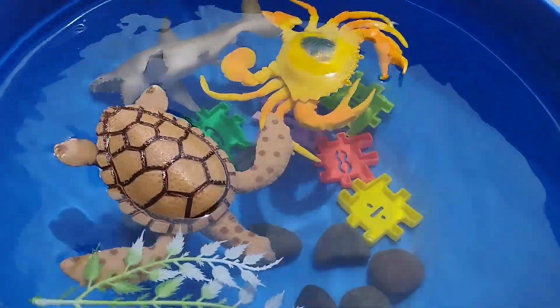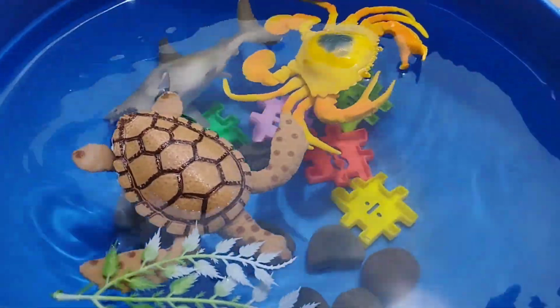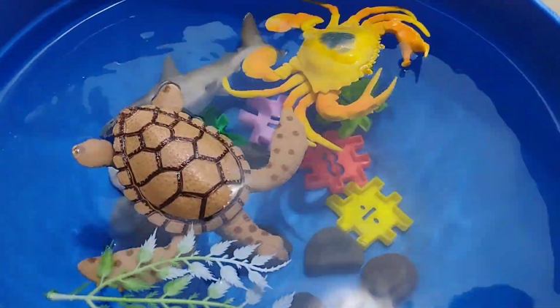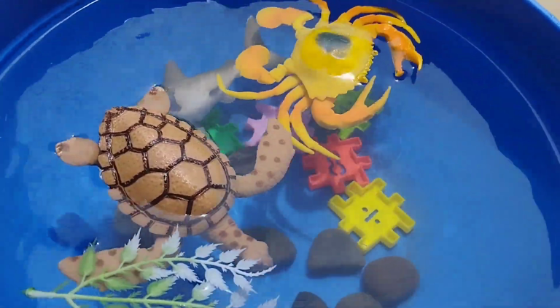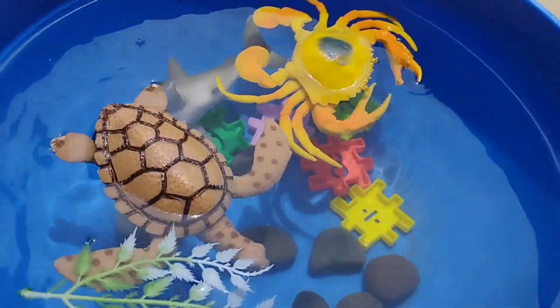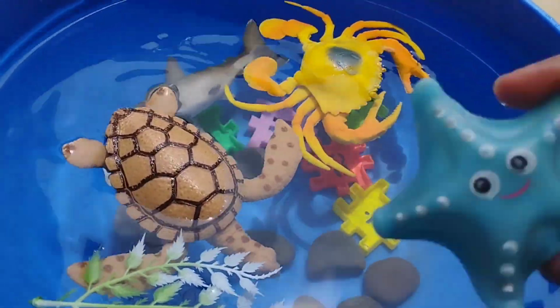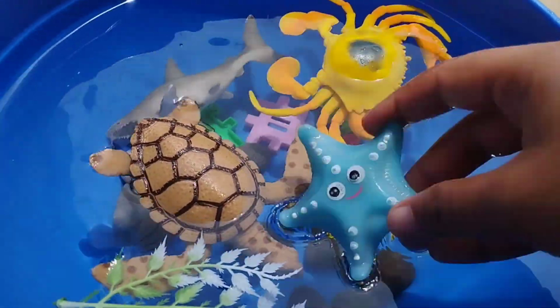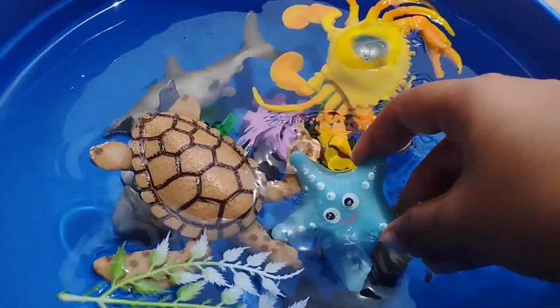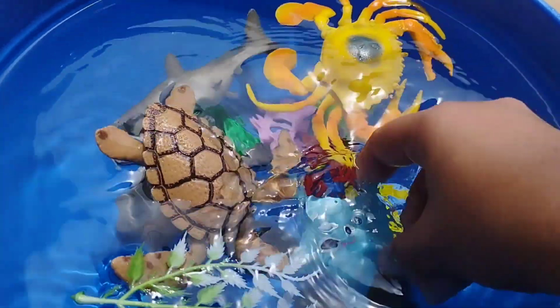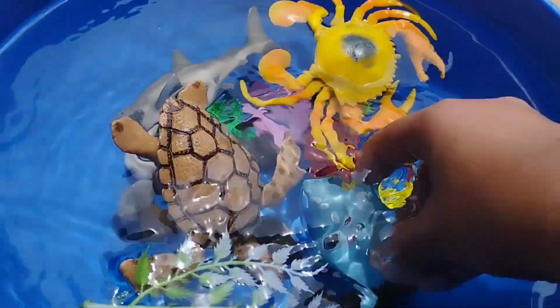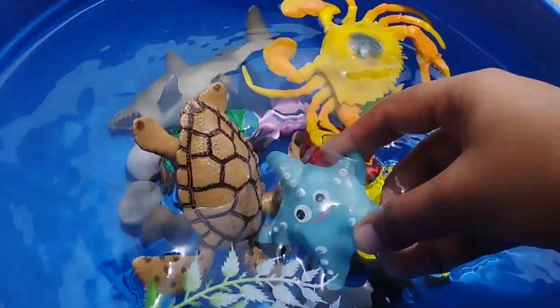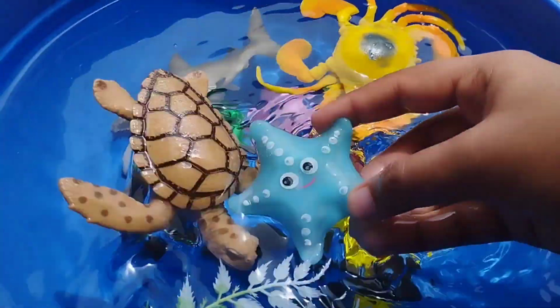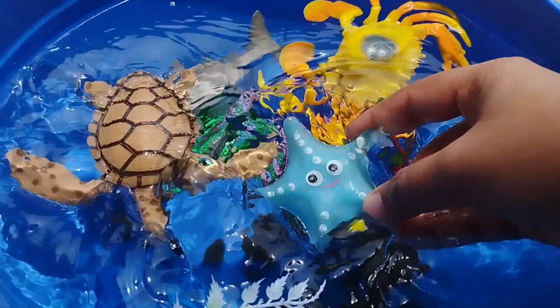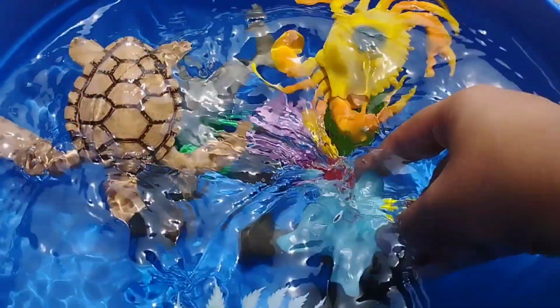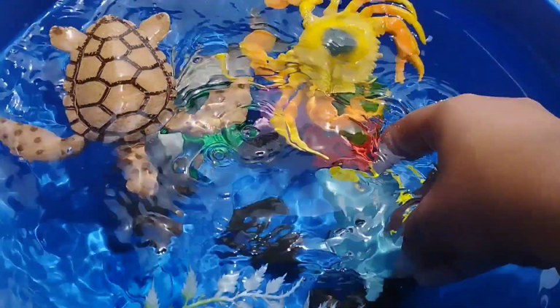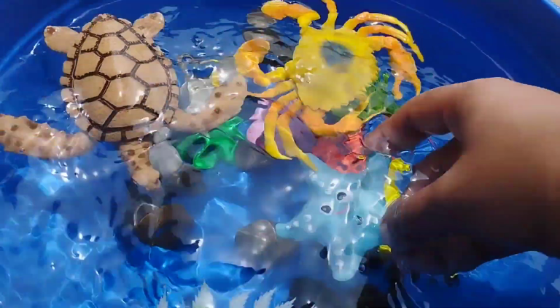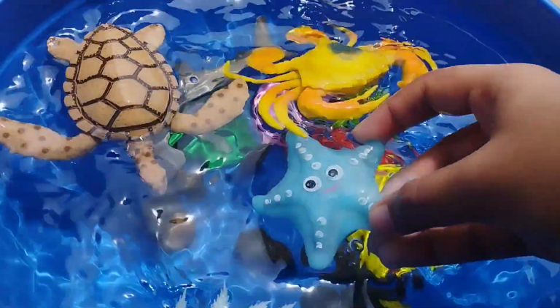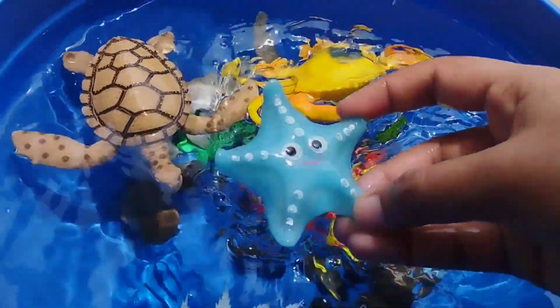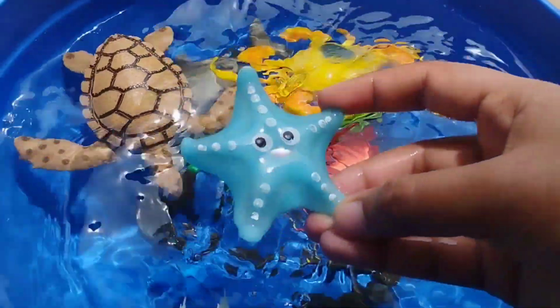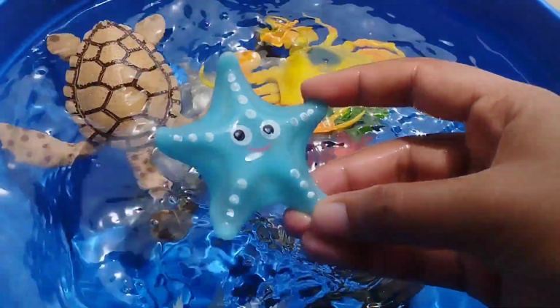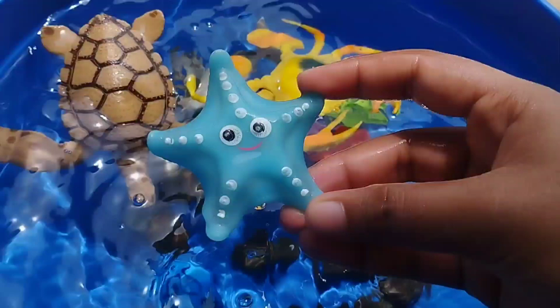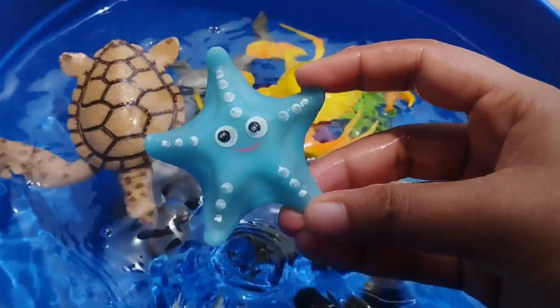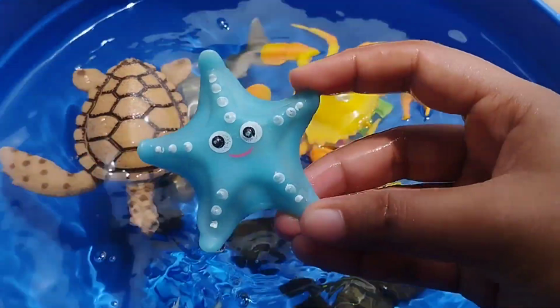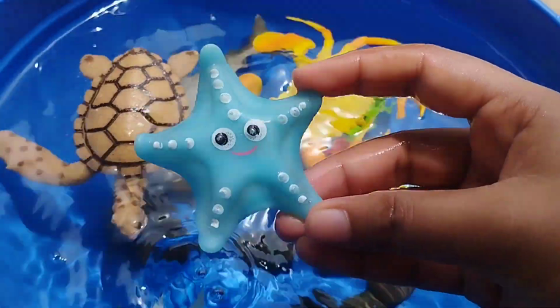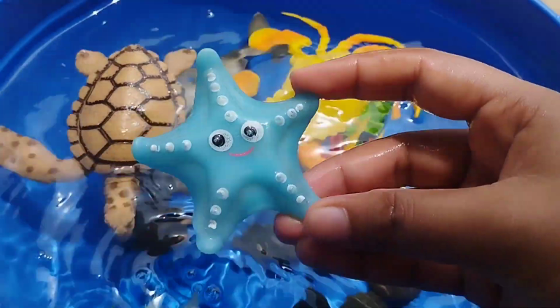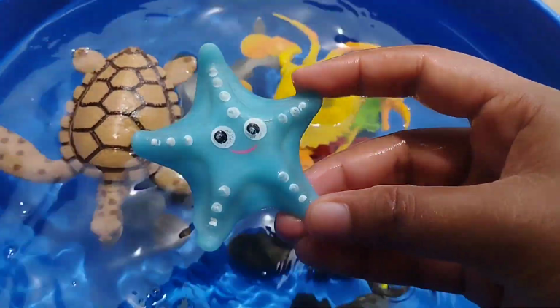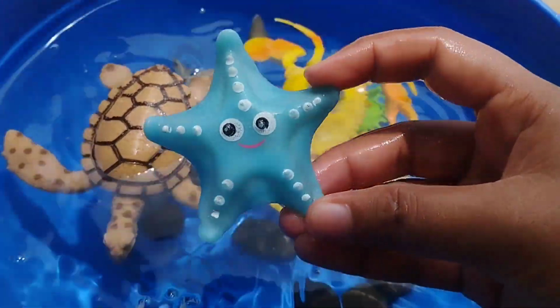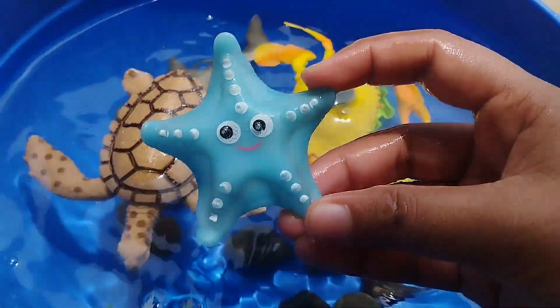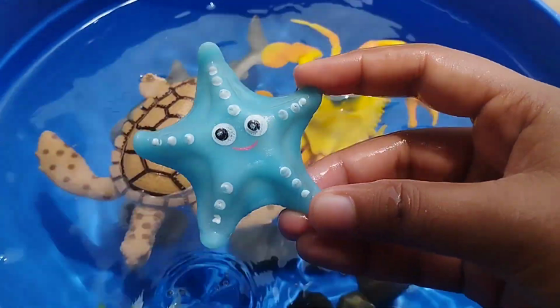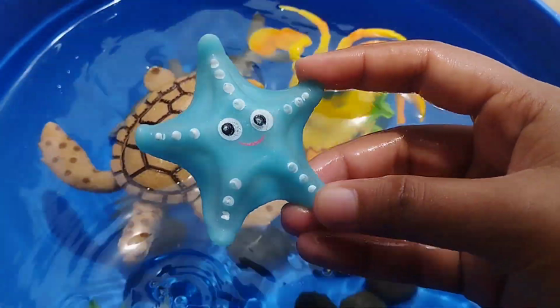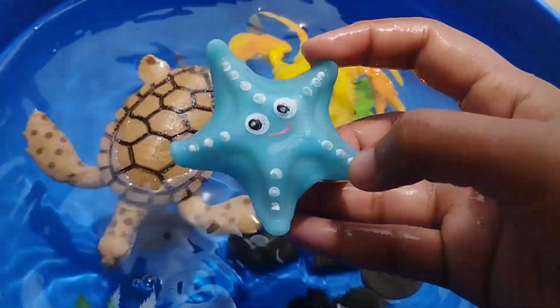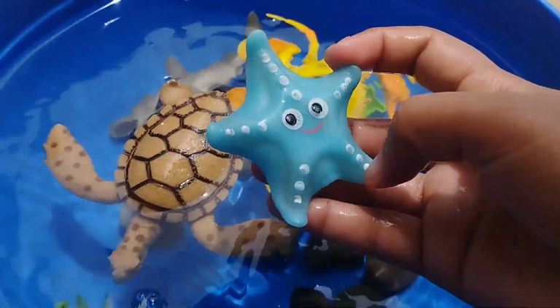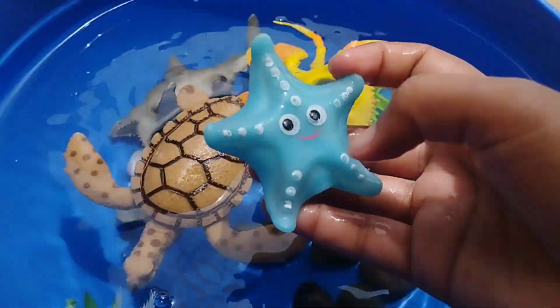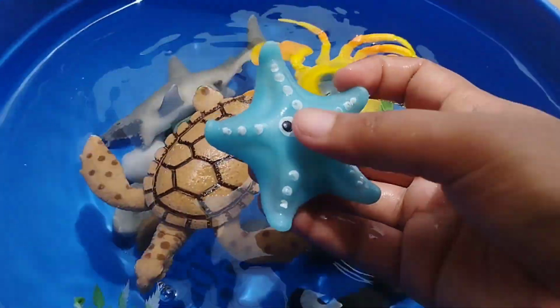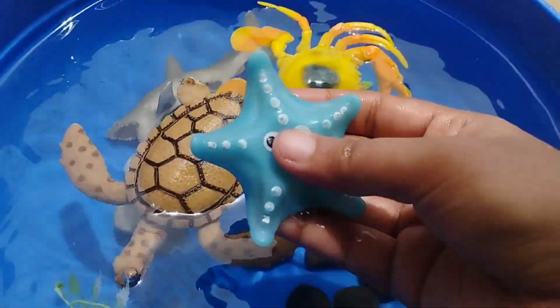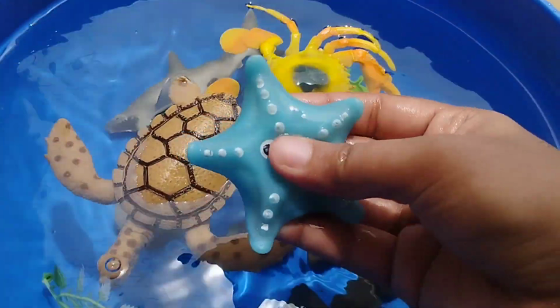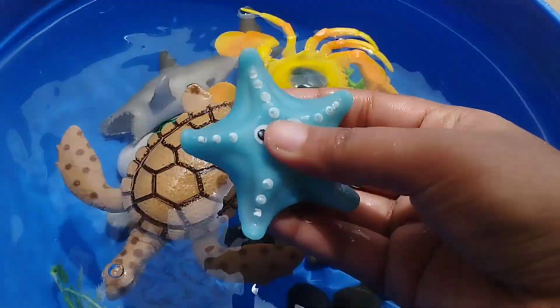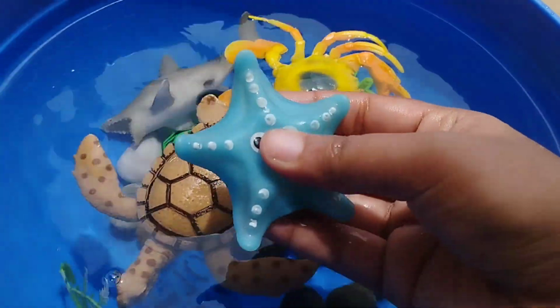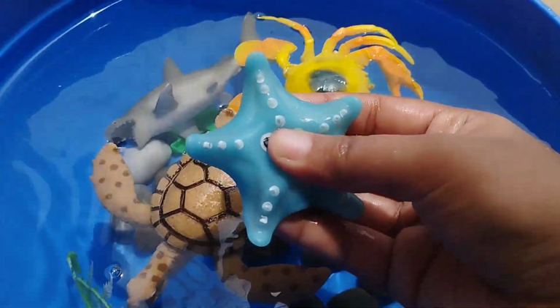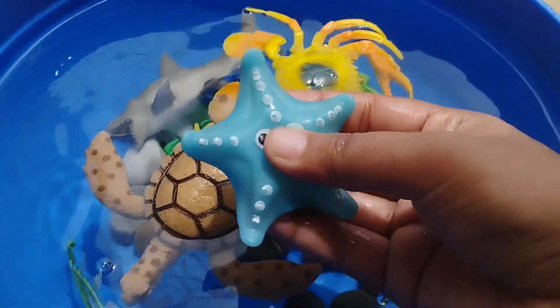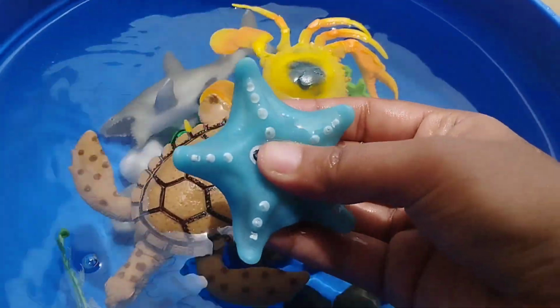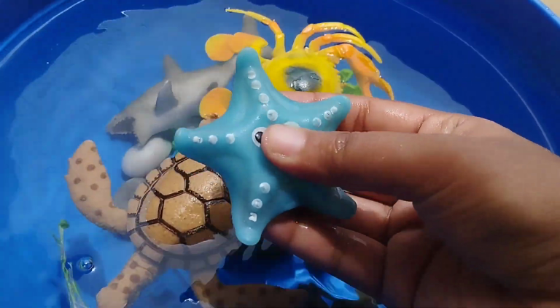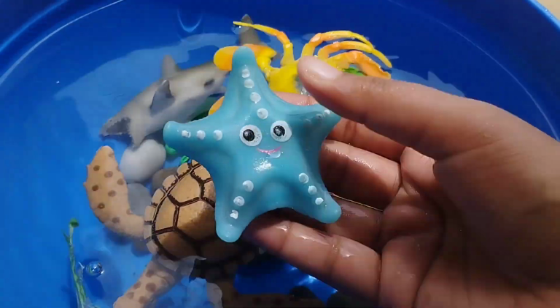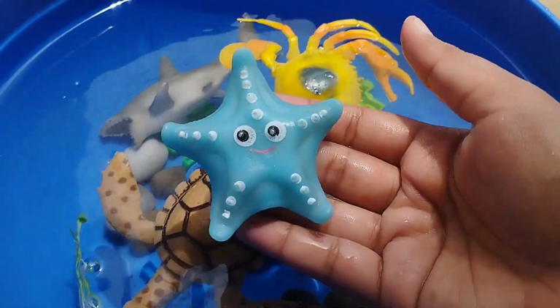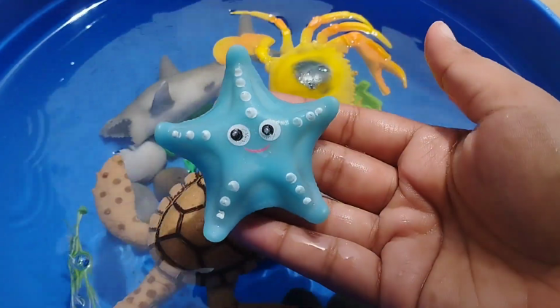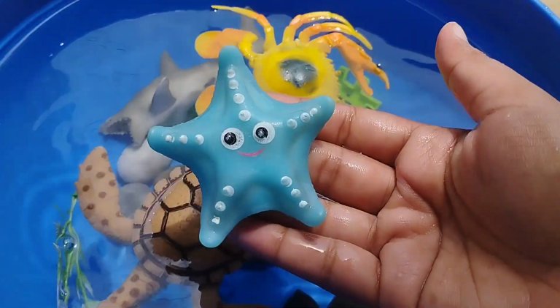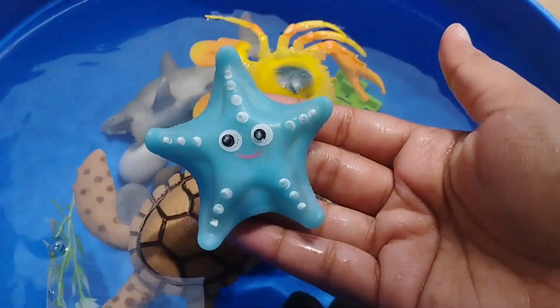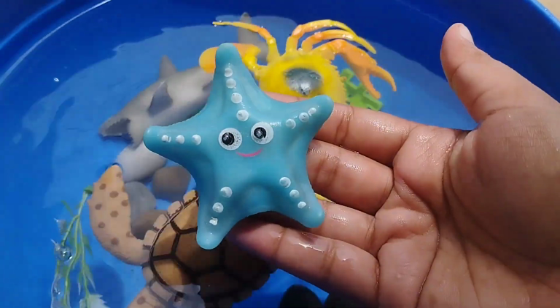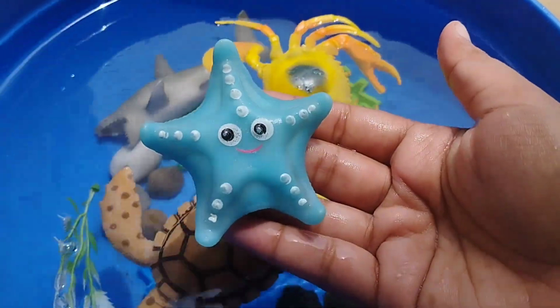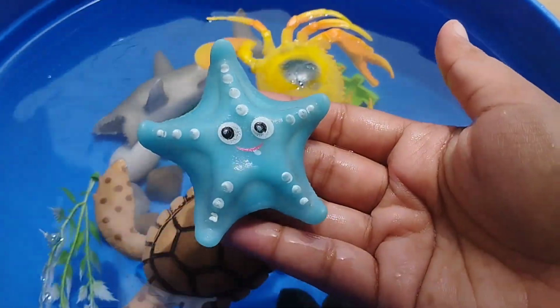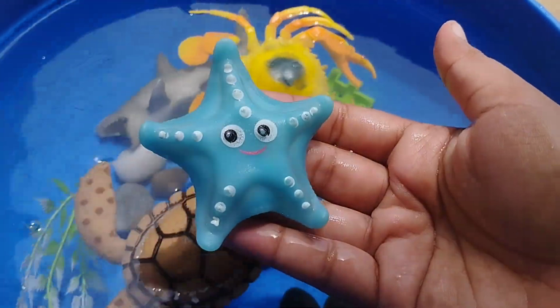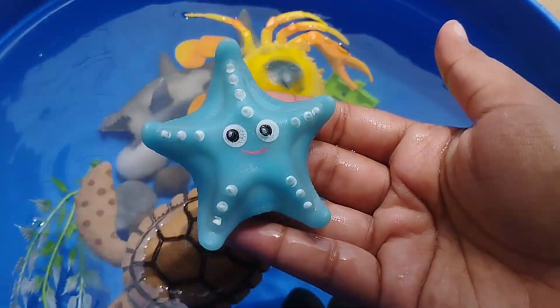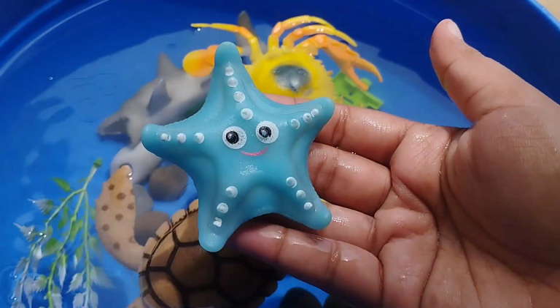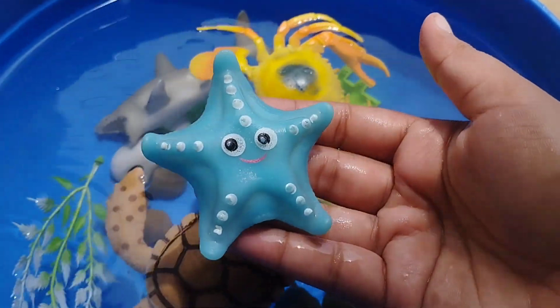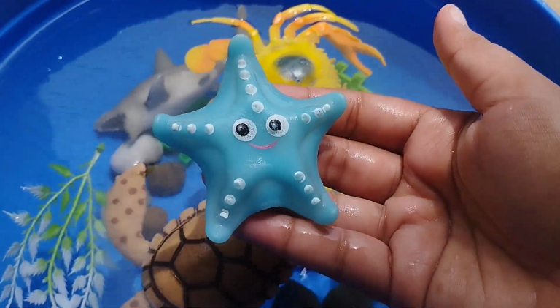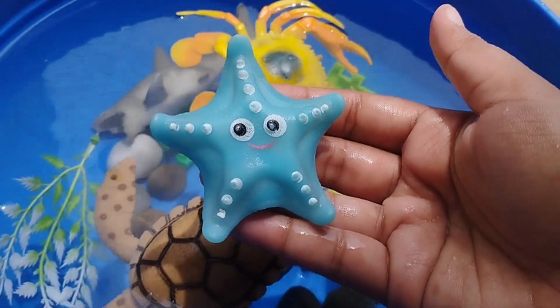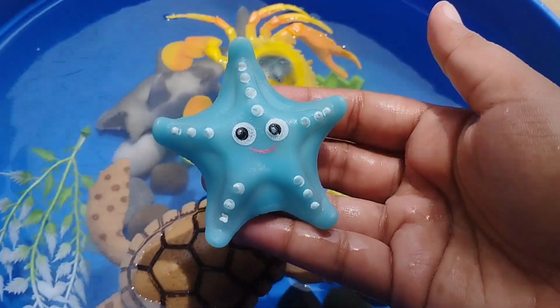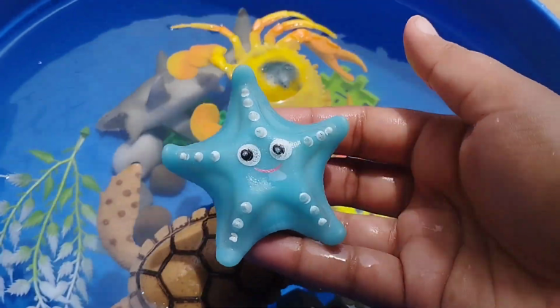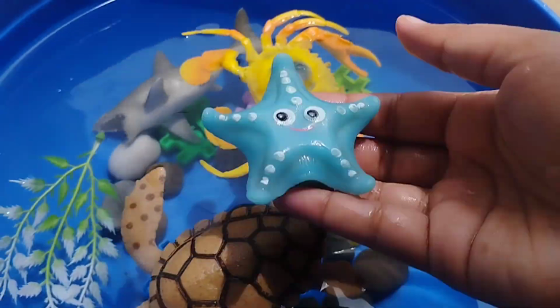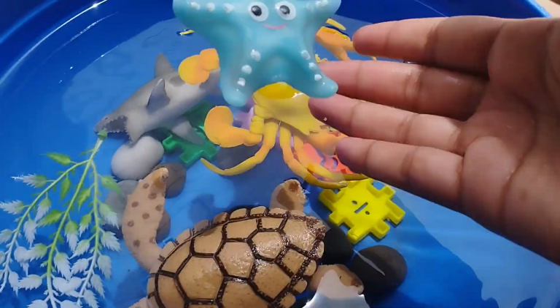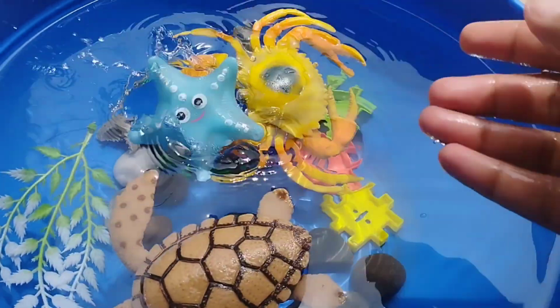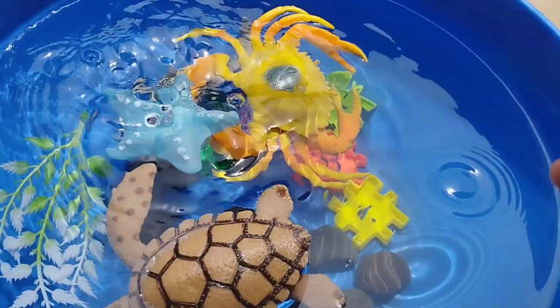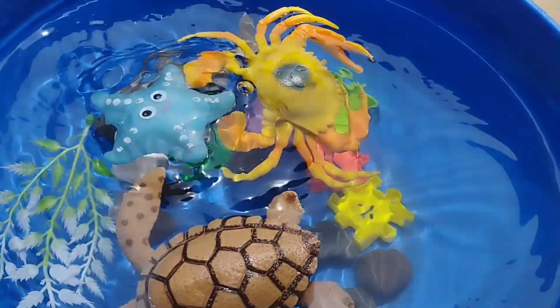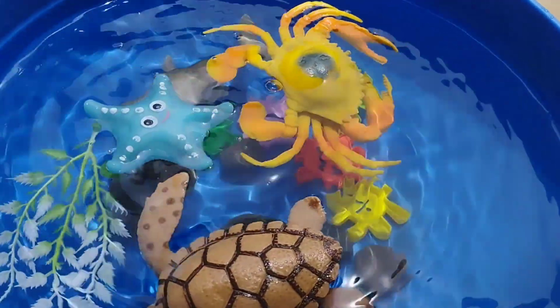The next sea animal is a starfish. This is a starfish.